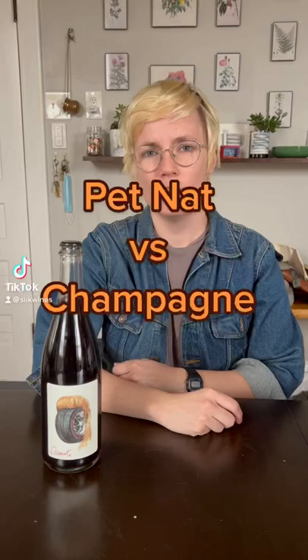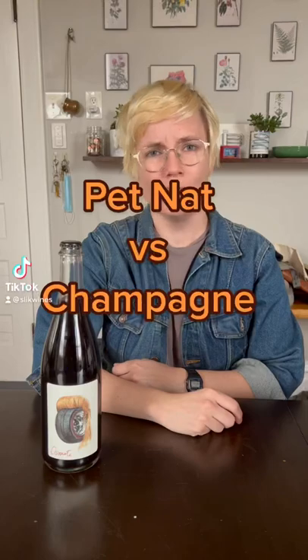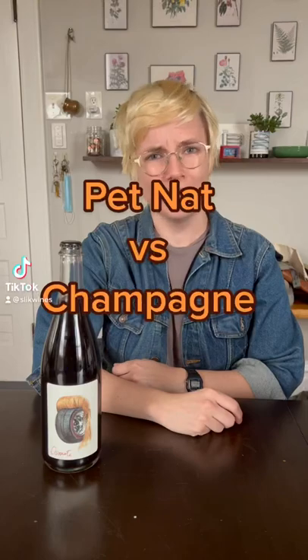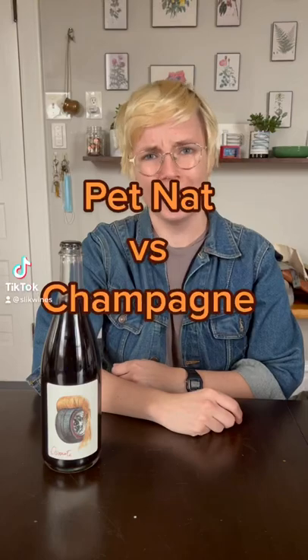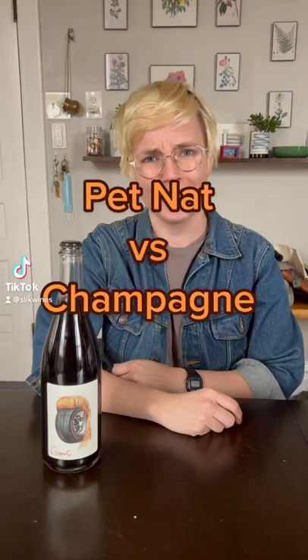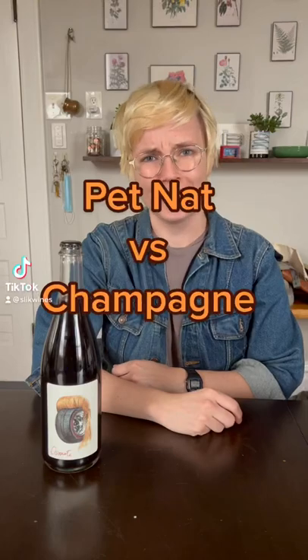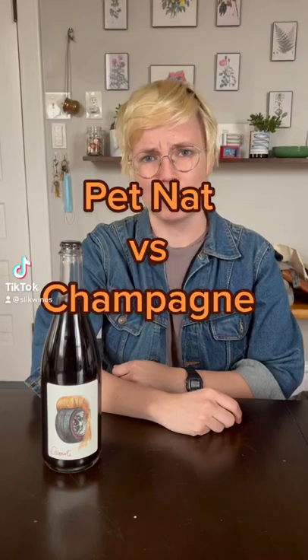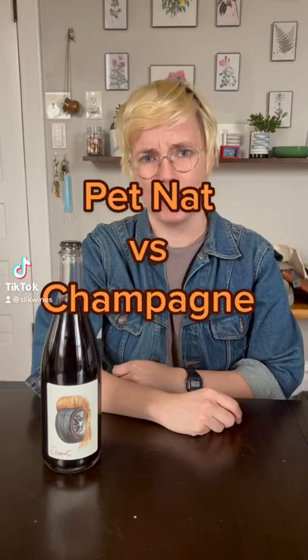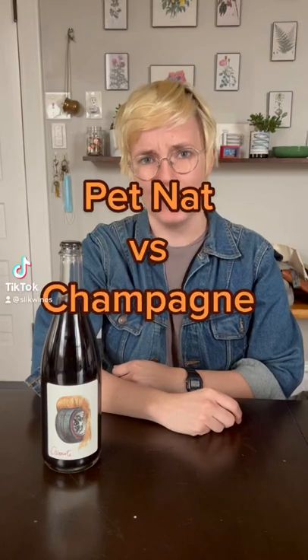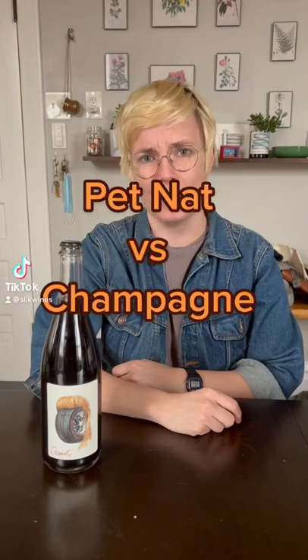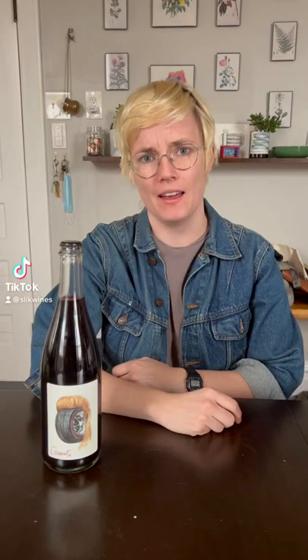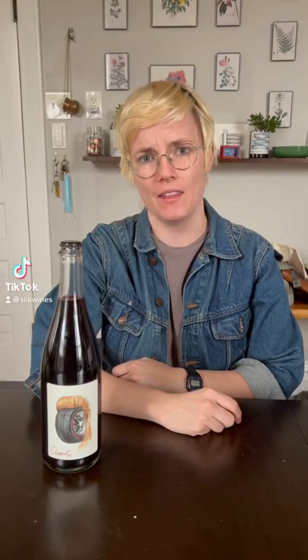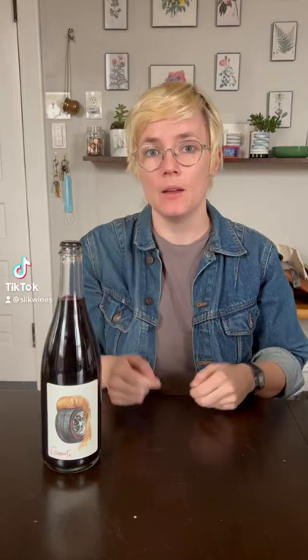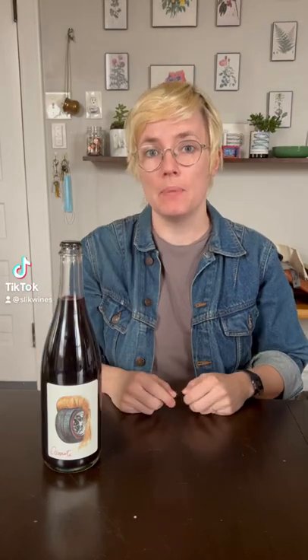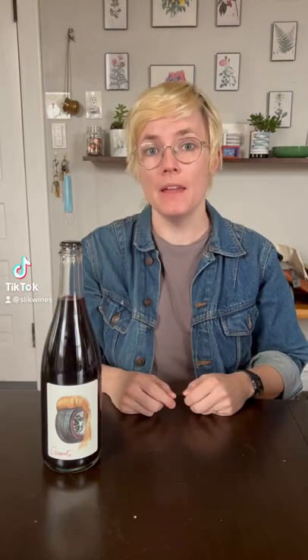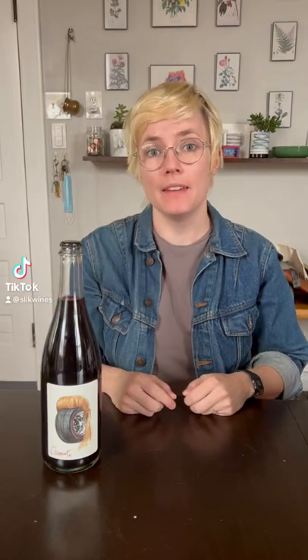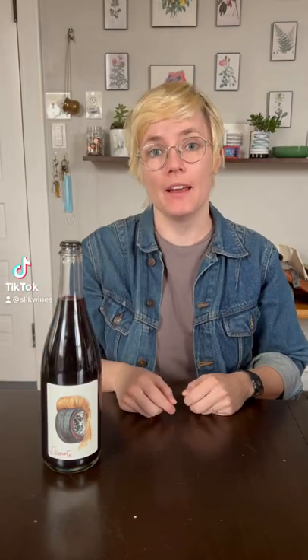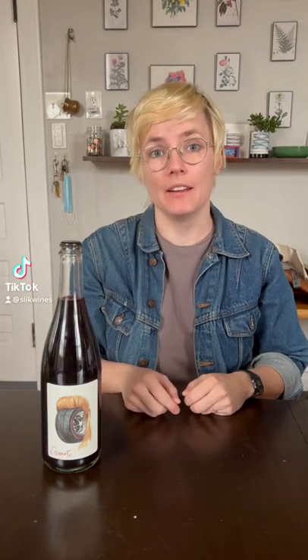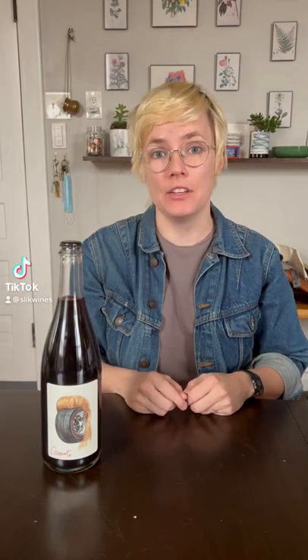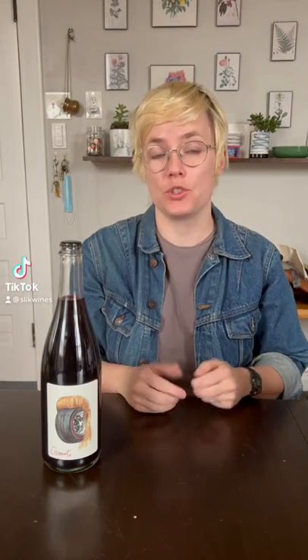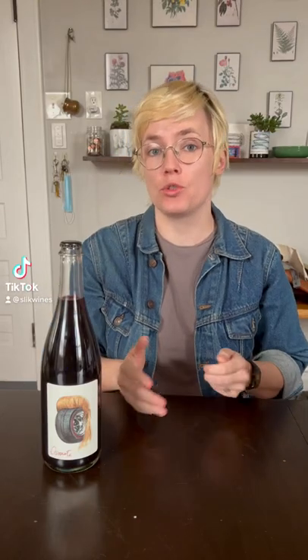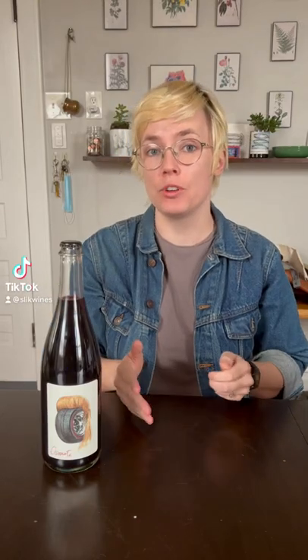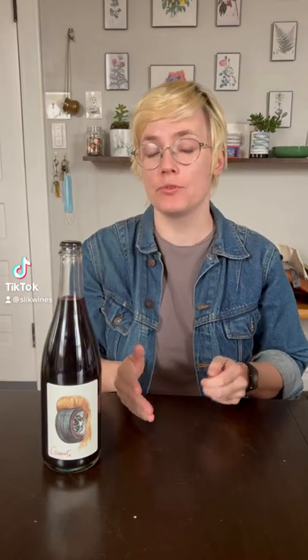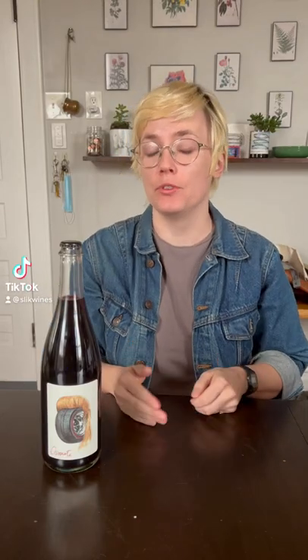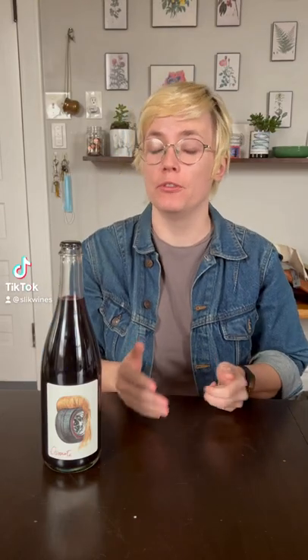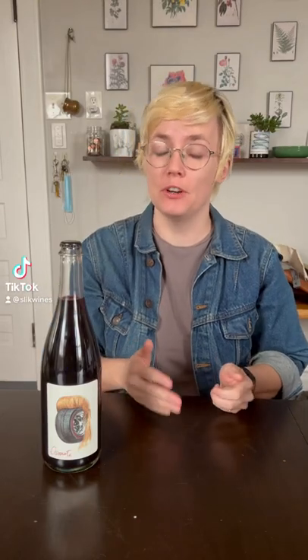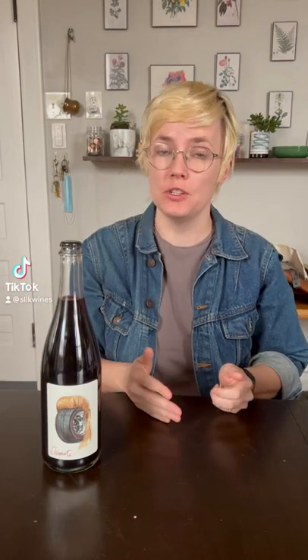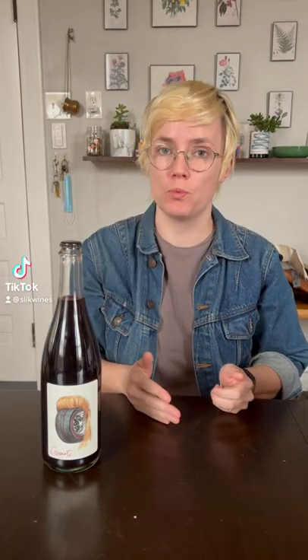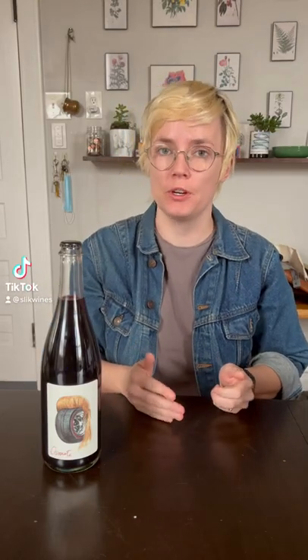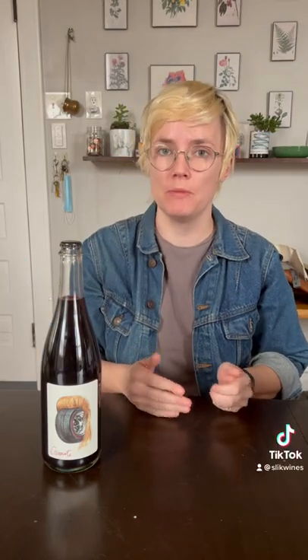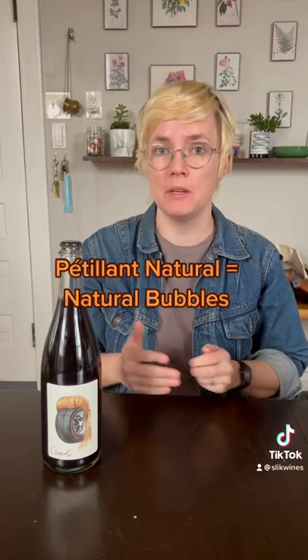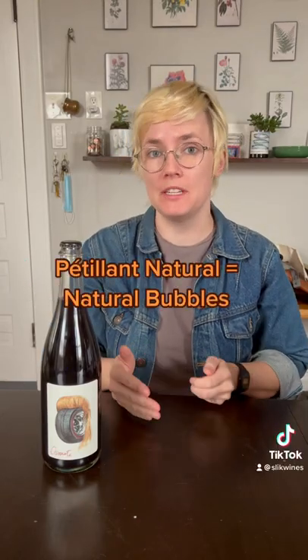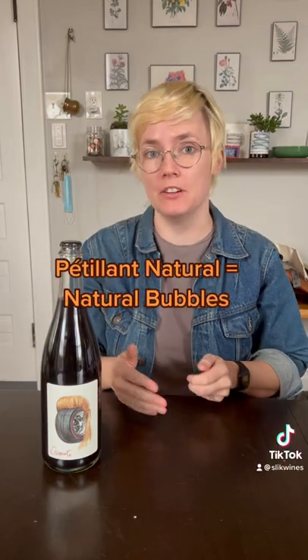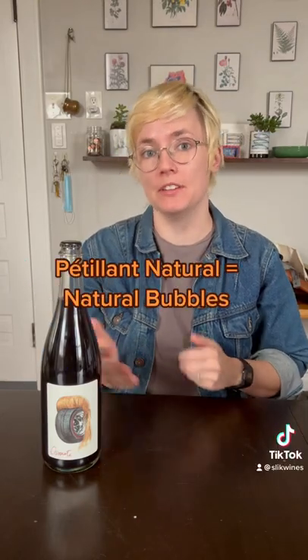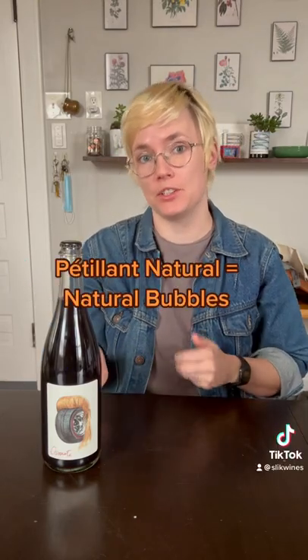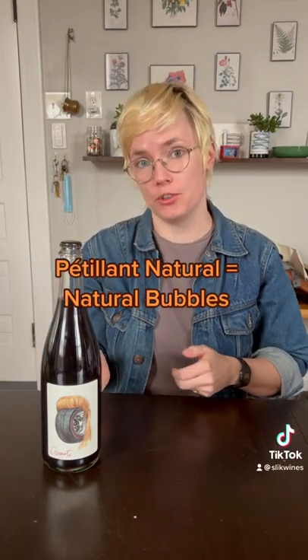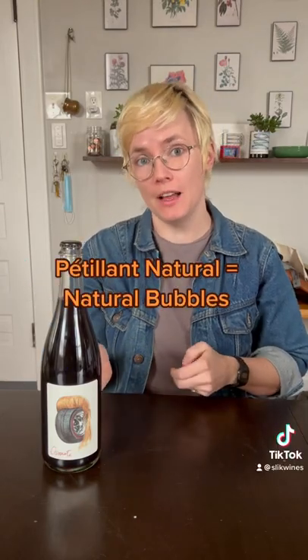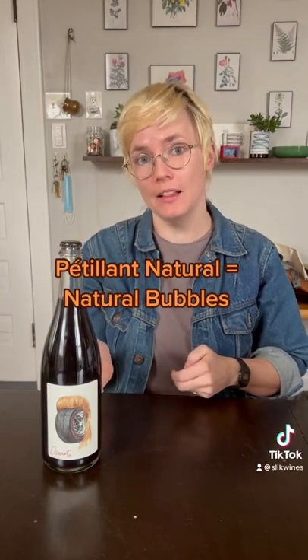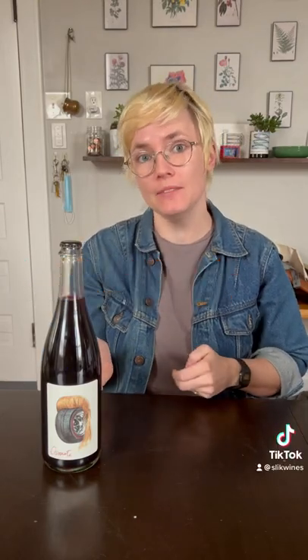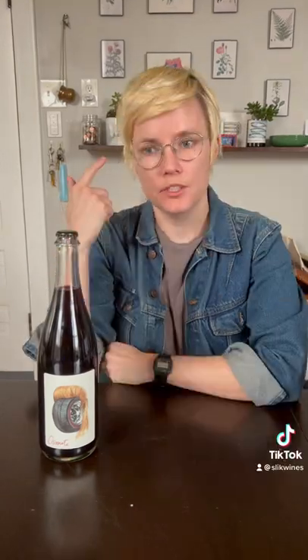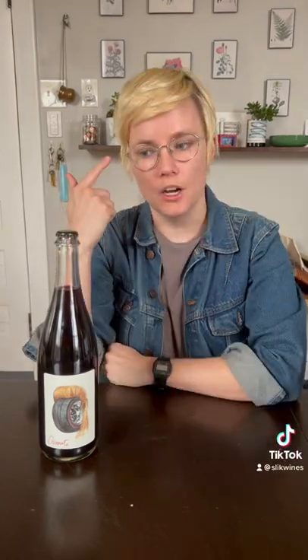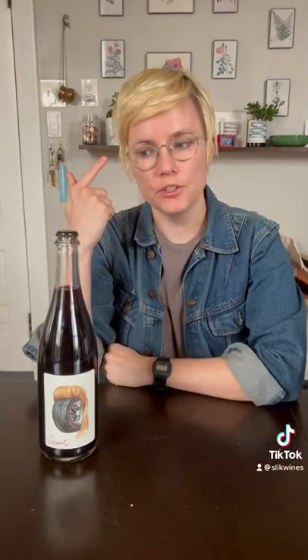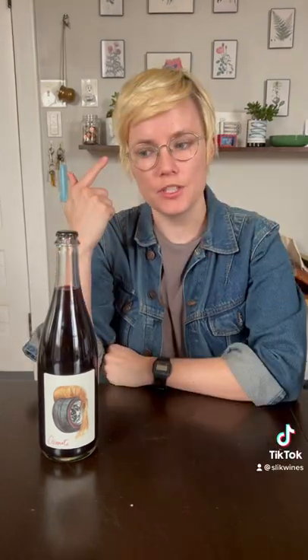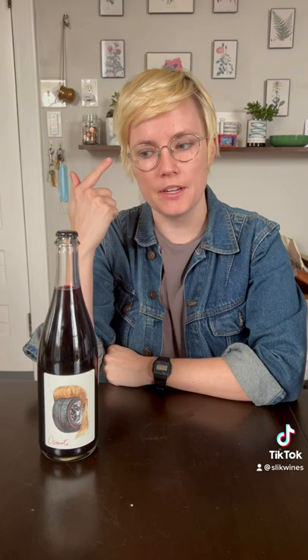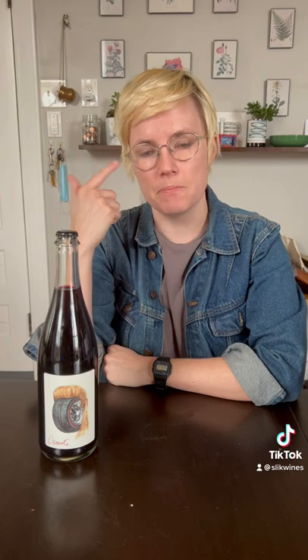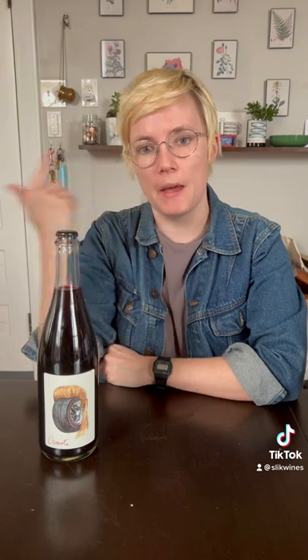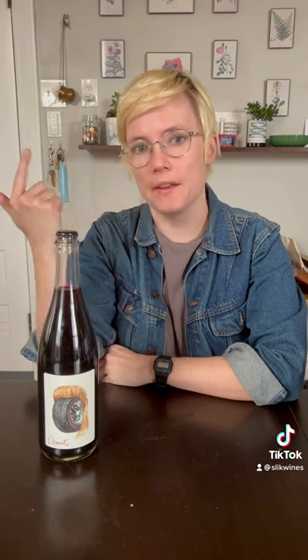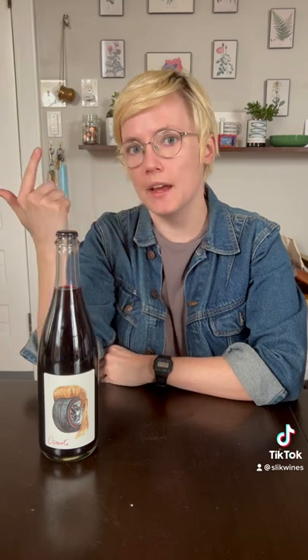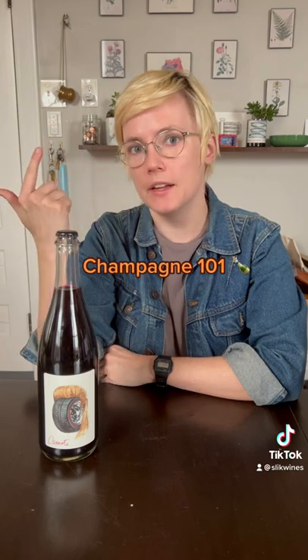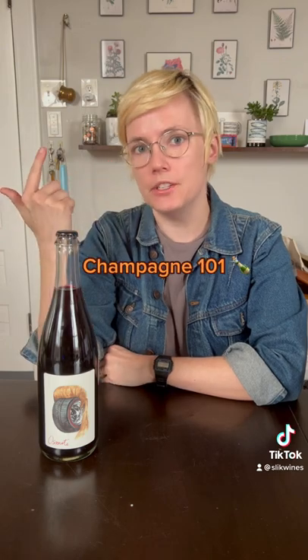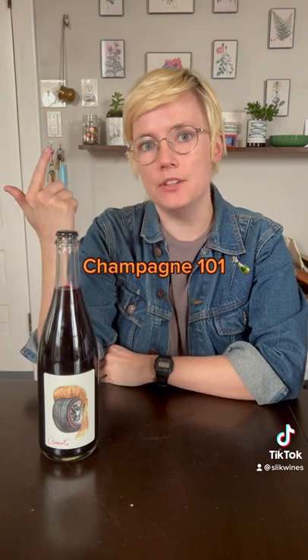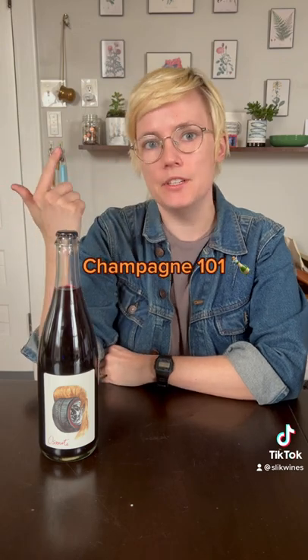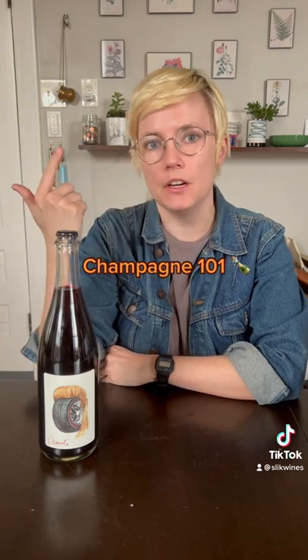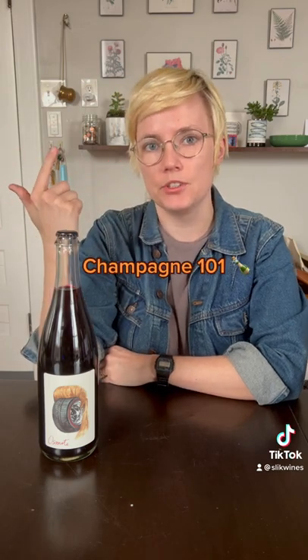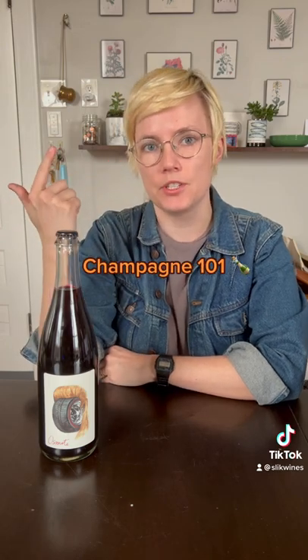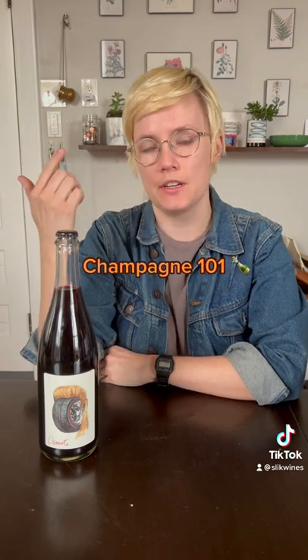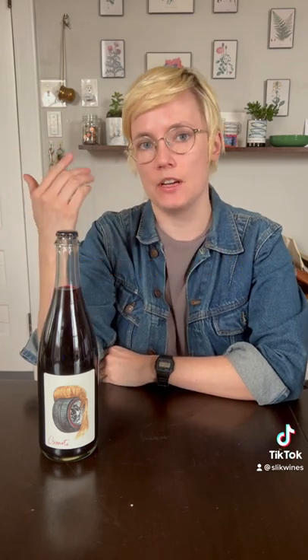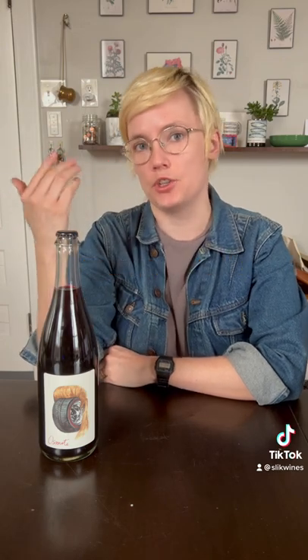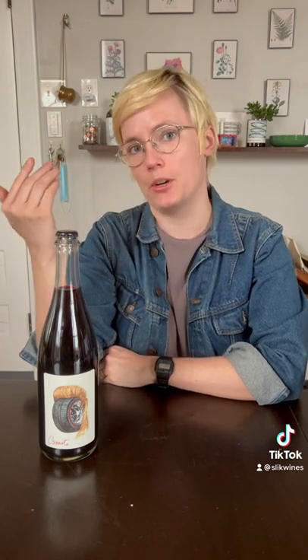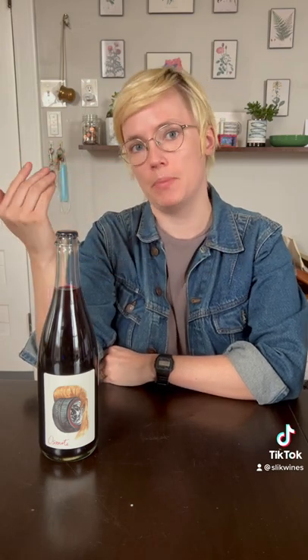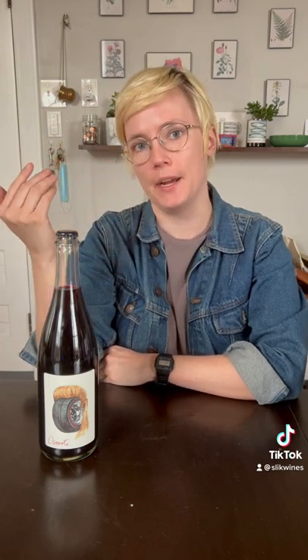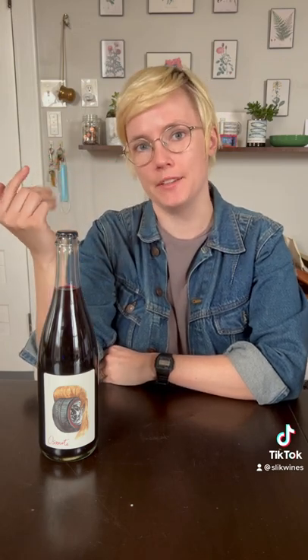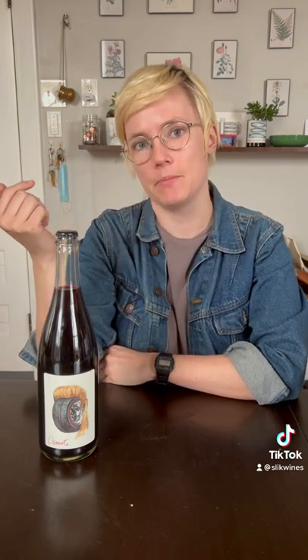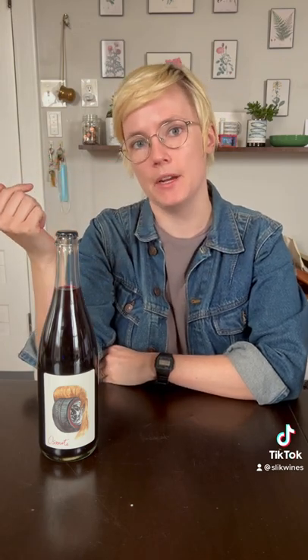What the heck is a petnat? Petnat is short for a French word, pétillant naturel. To understand a petnat, you need to understand how champagne is made.